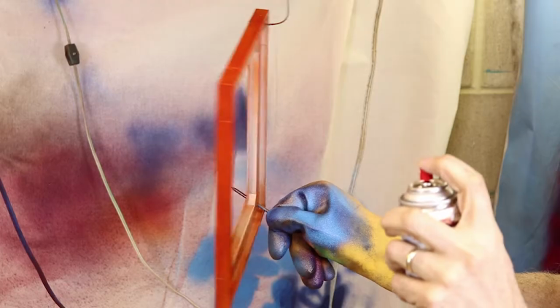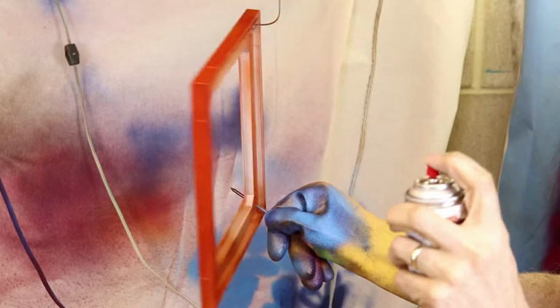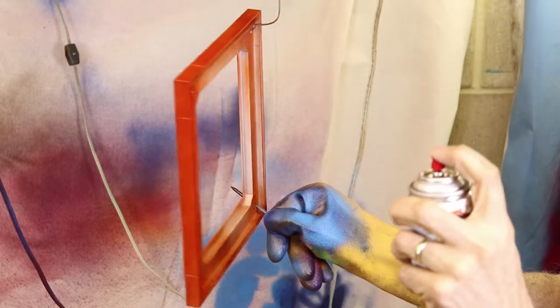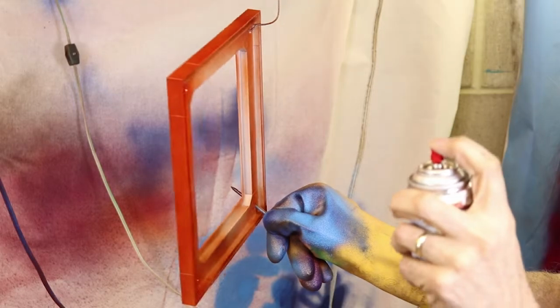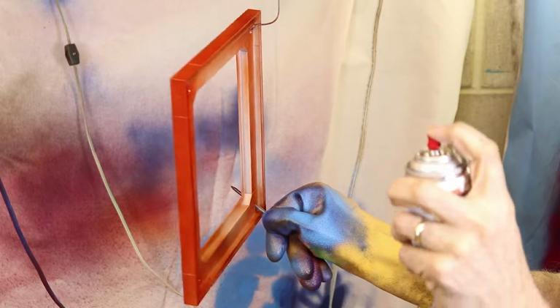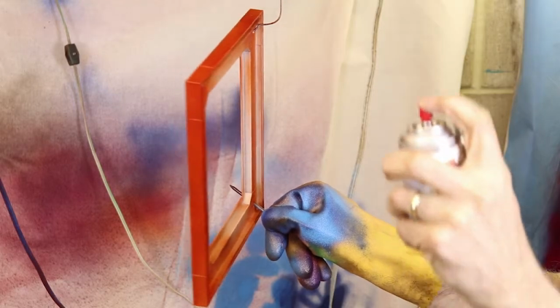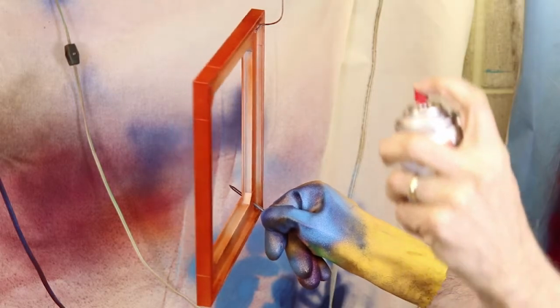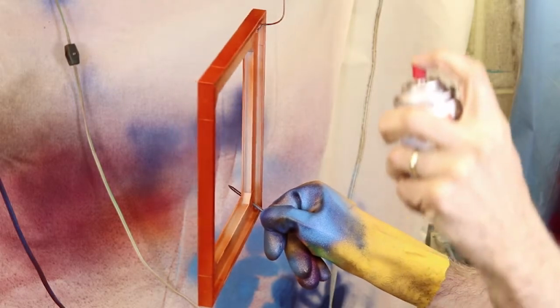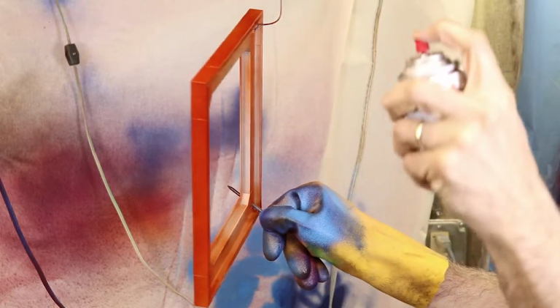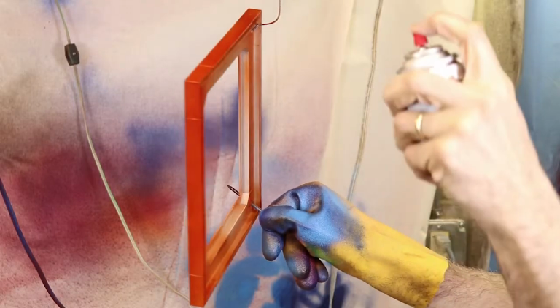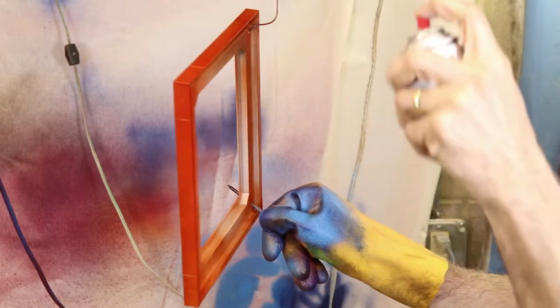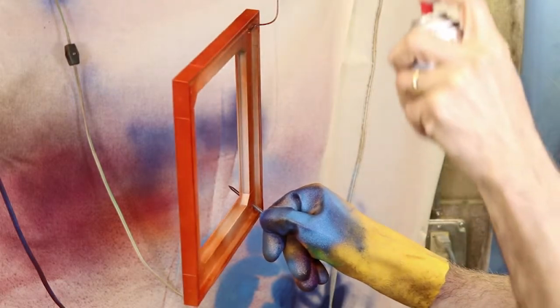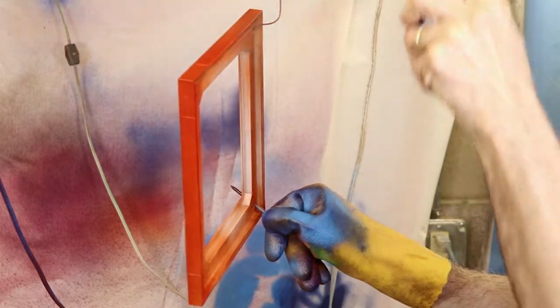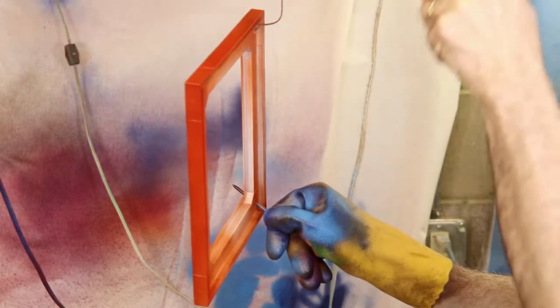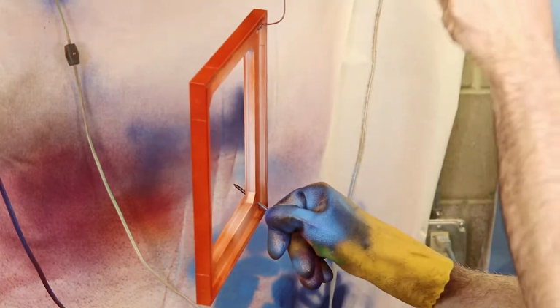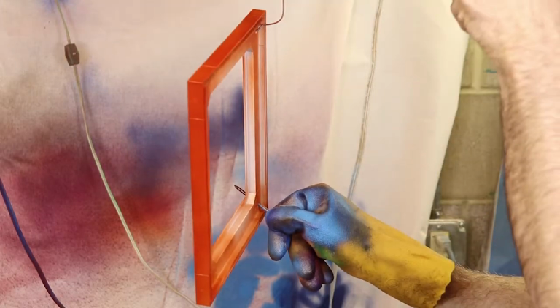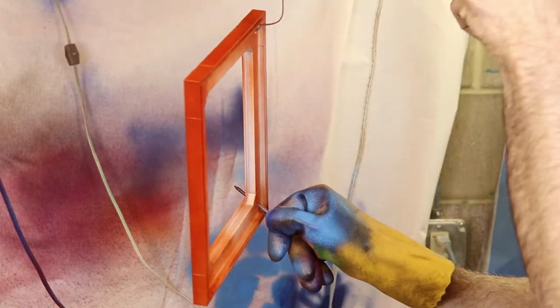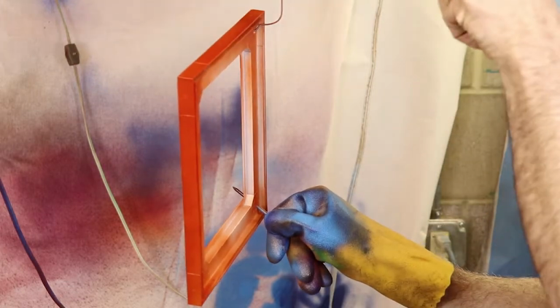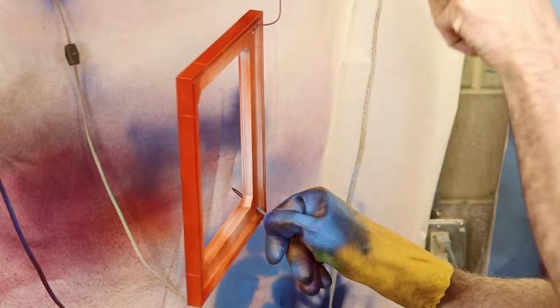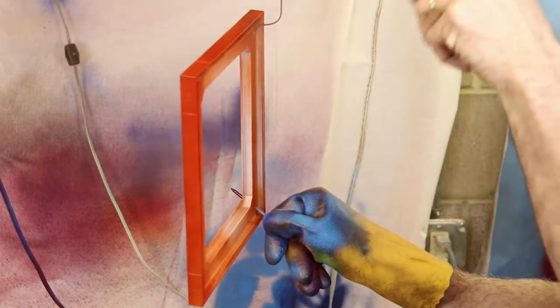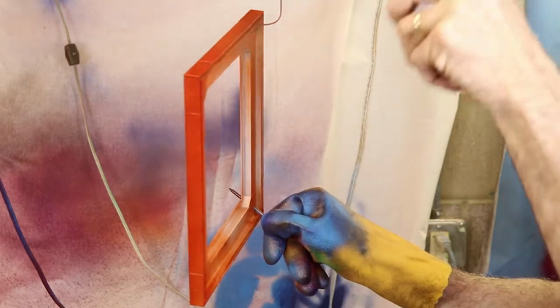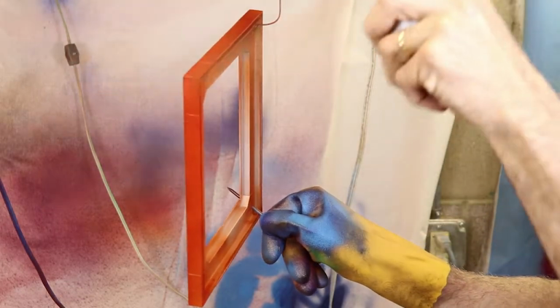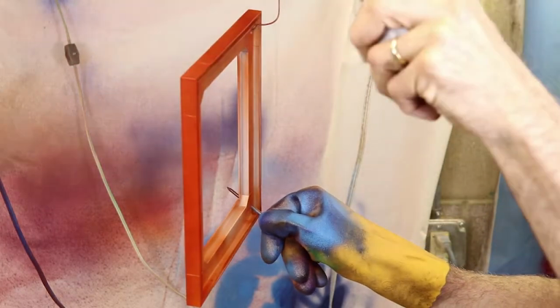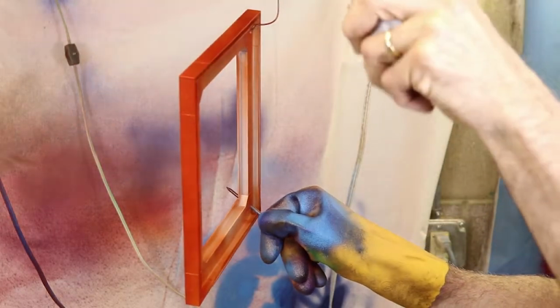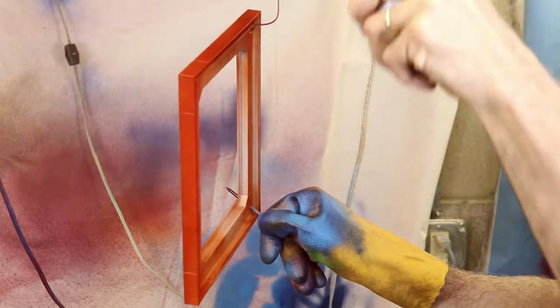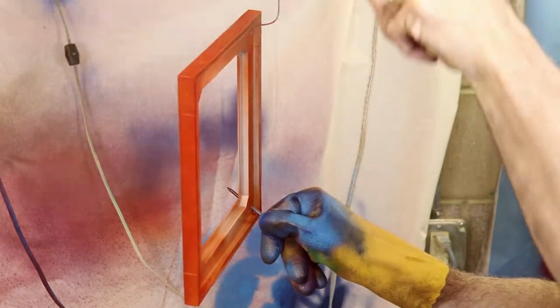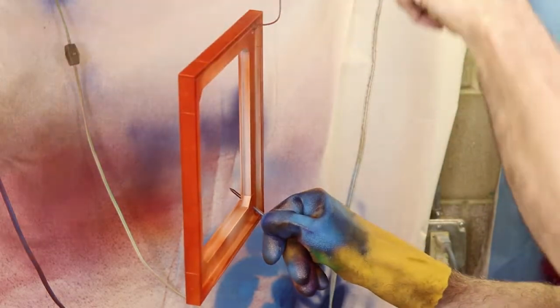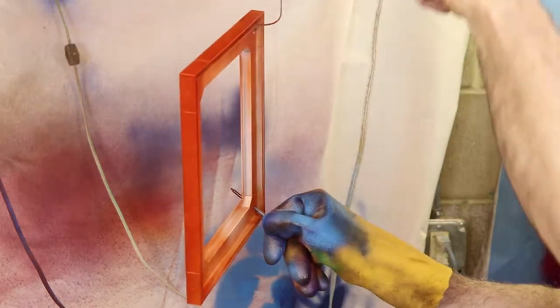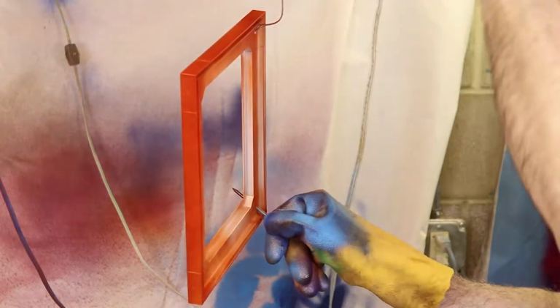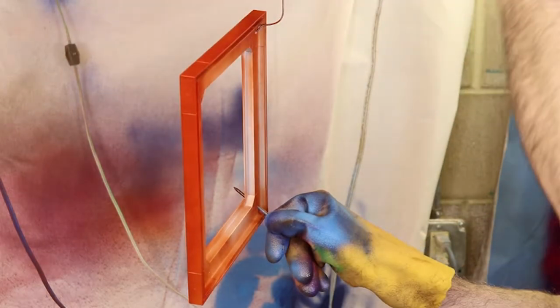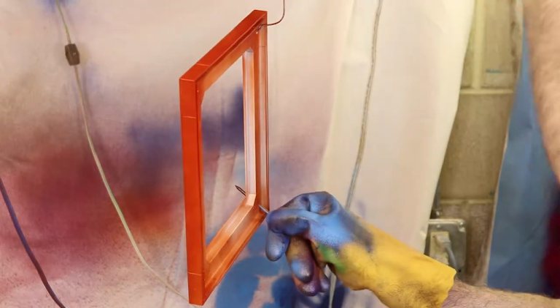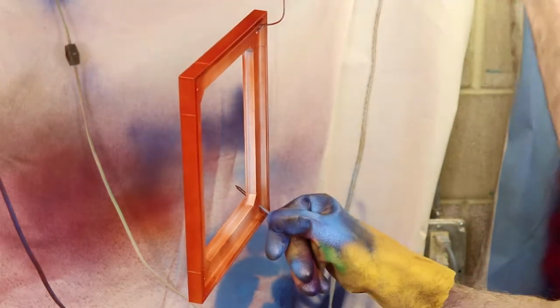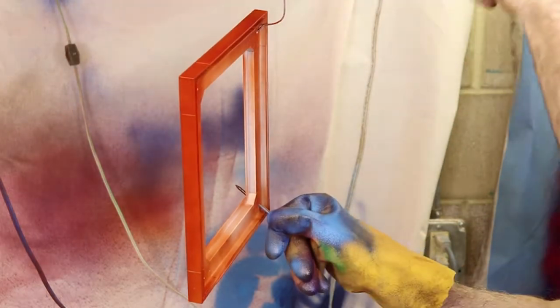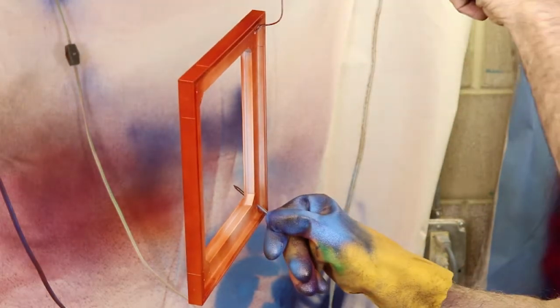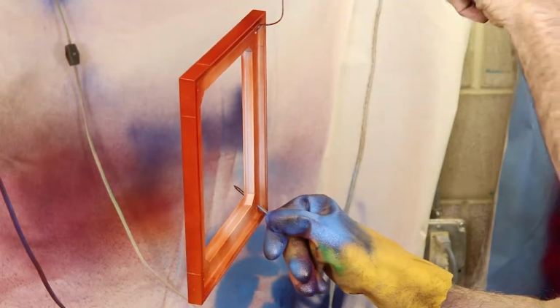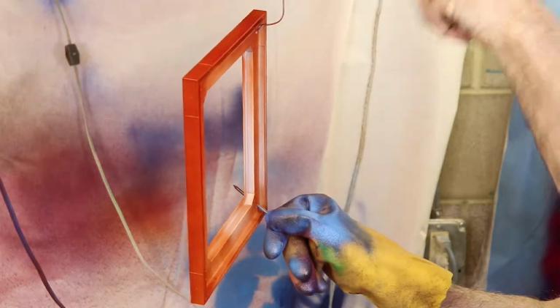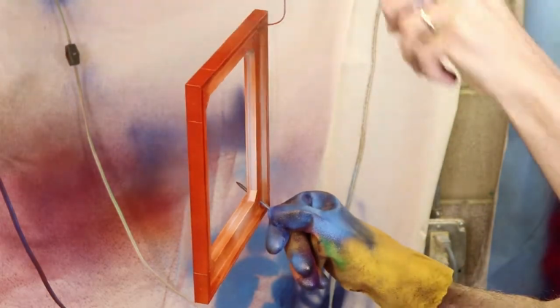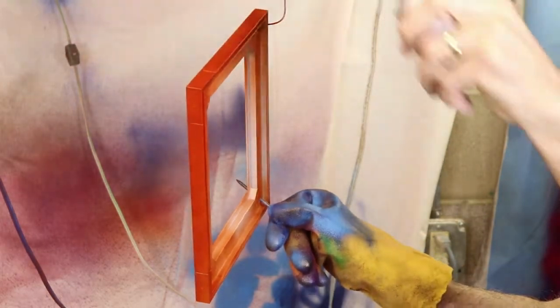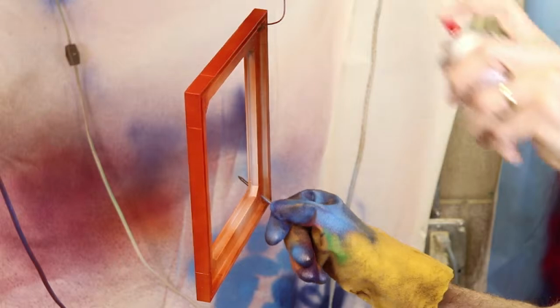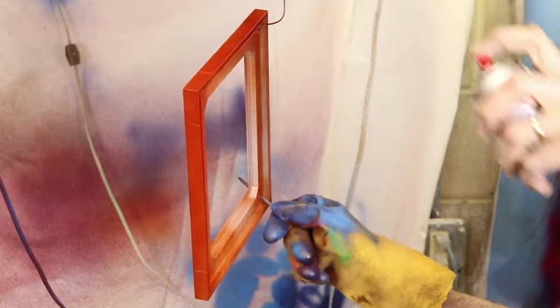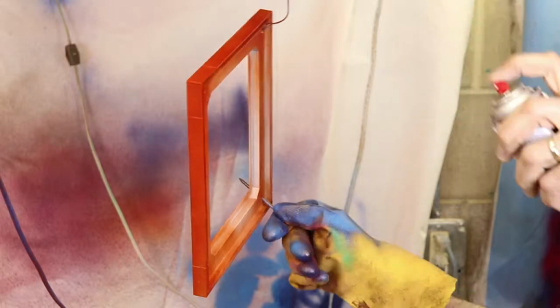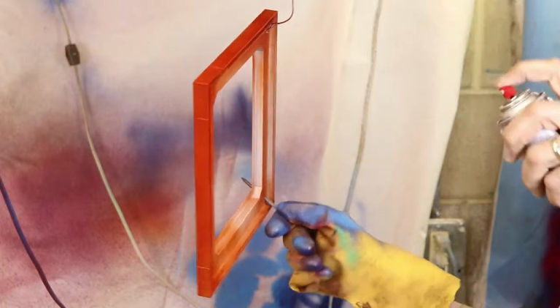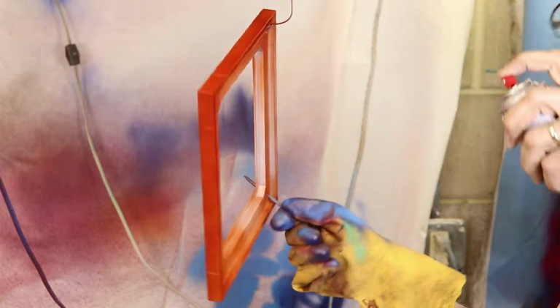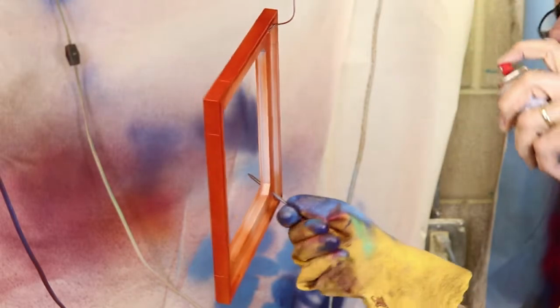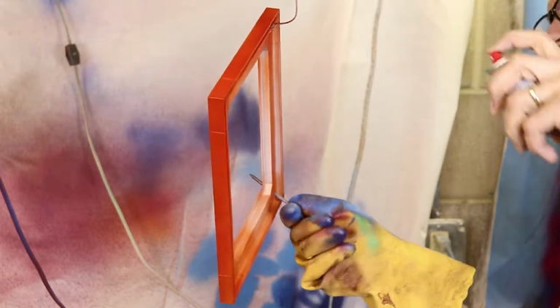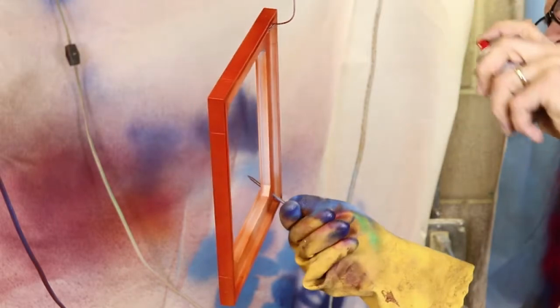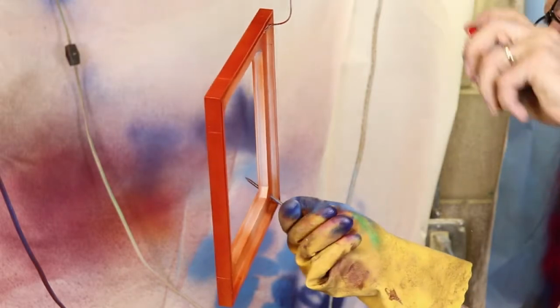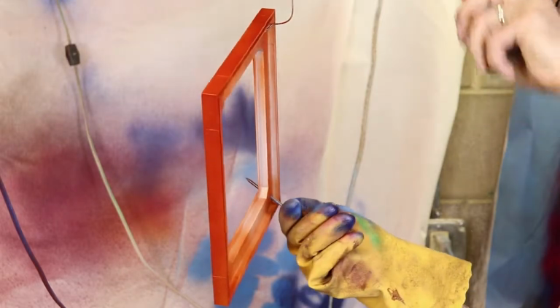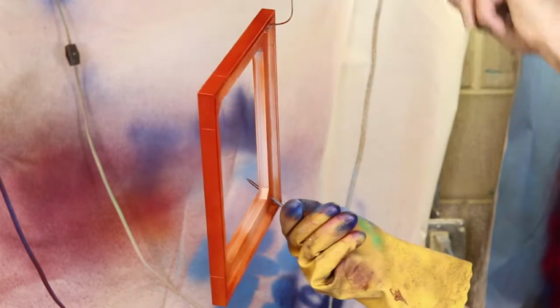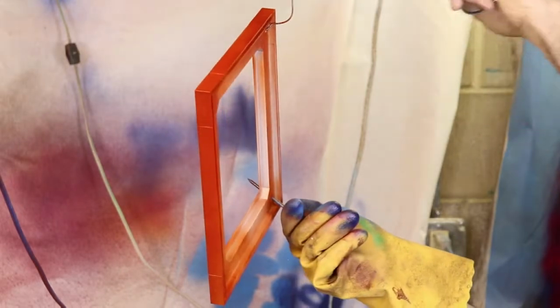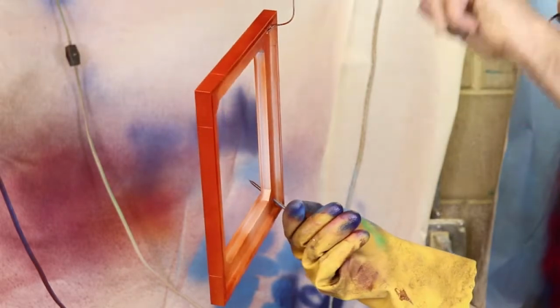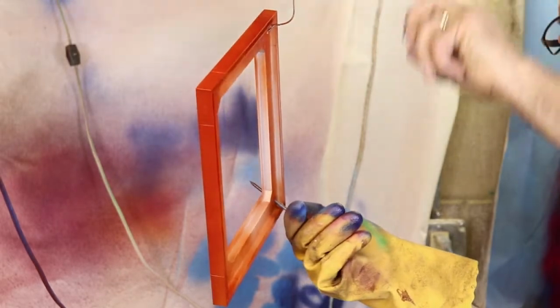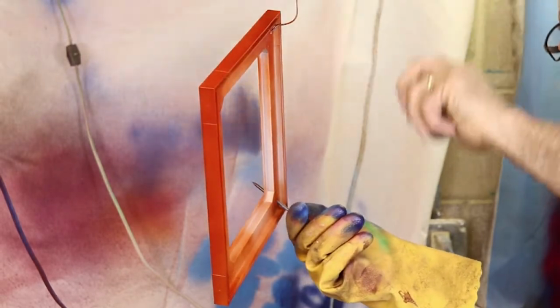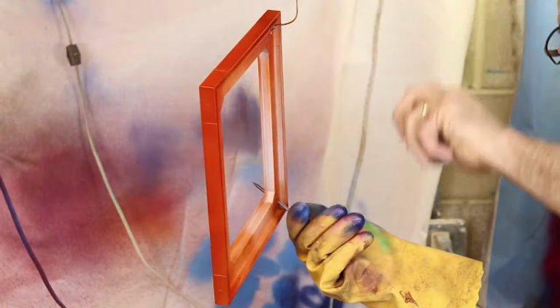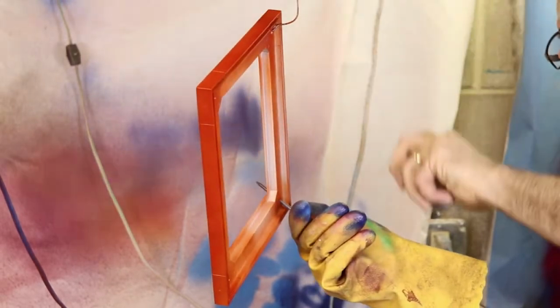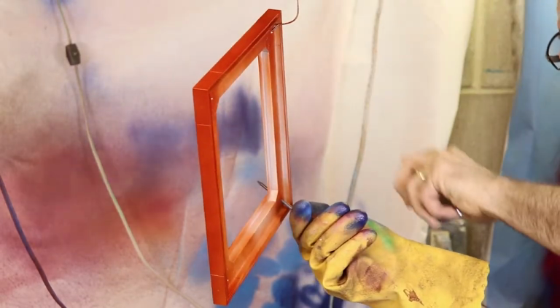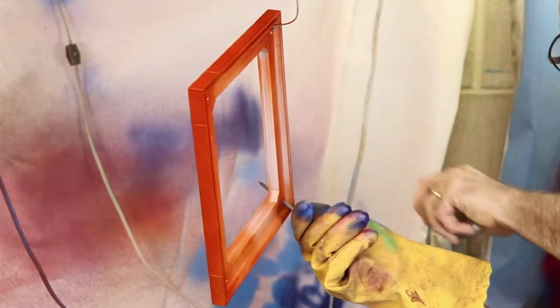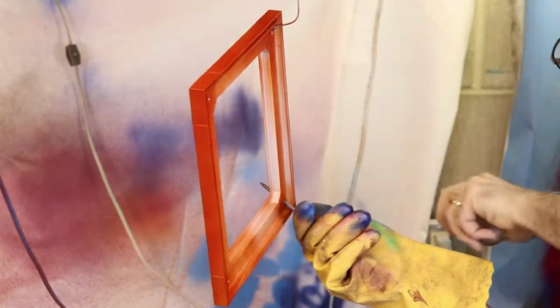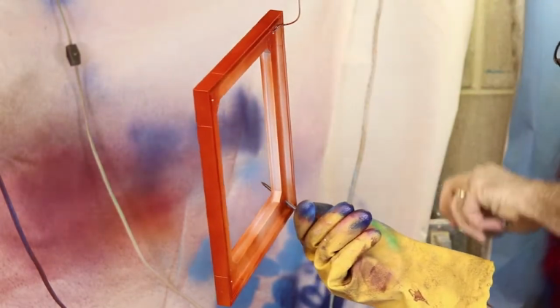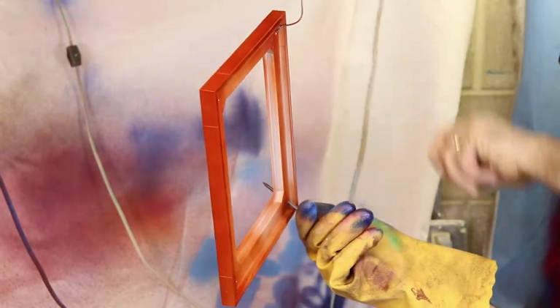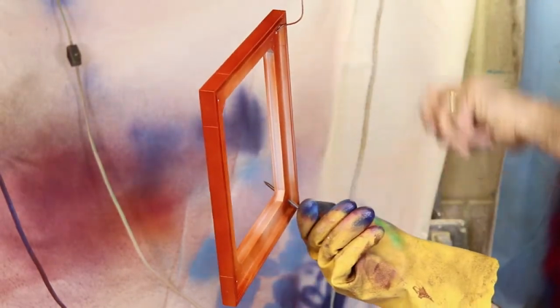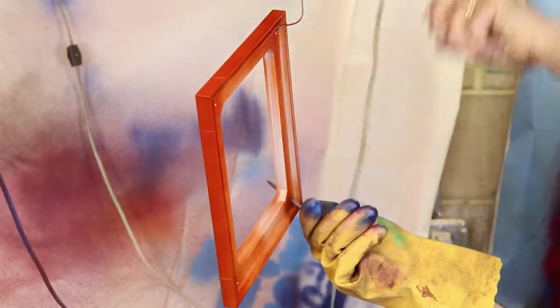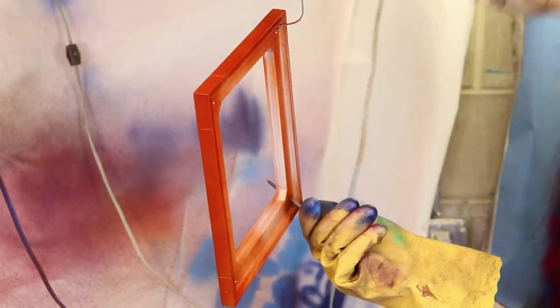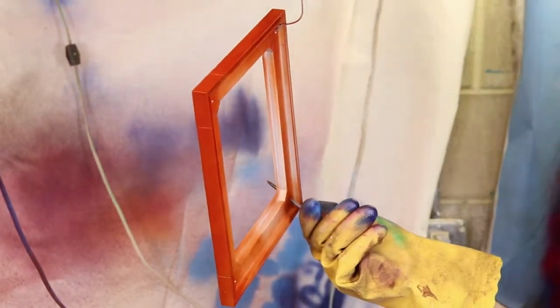A third coat is optional if needed. Normally, it is only necessary to paint the top of the slot and the visible side of the rail. This saves paint.